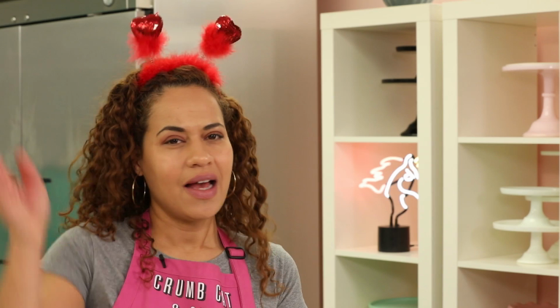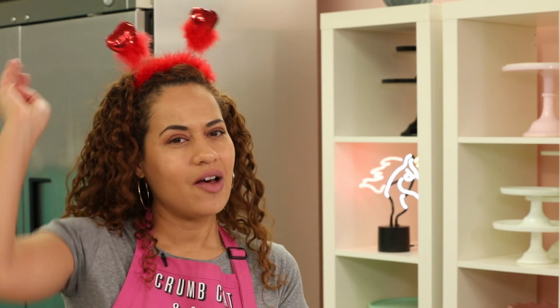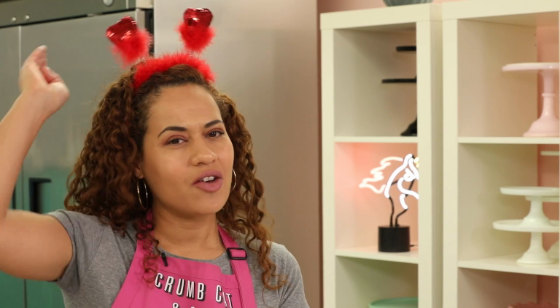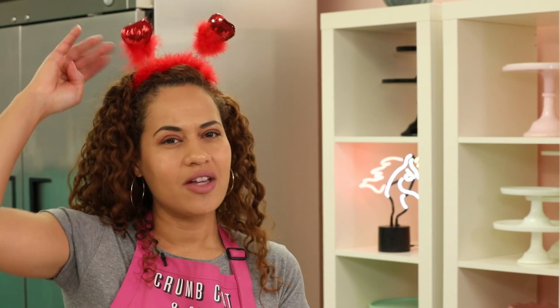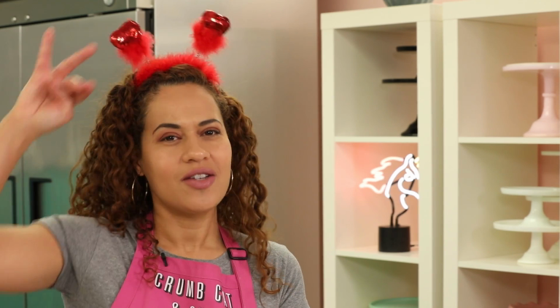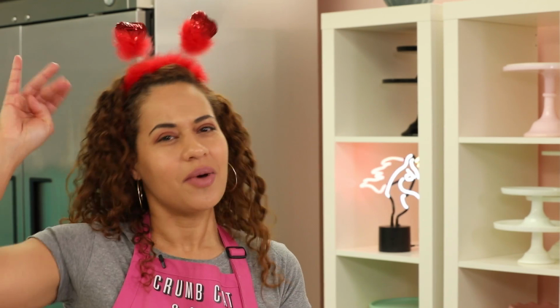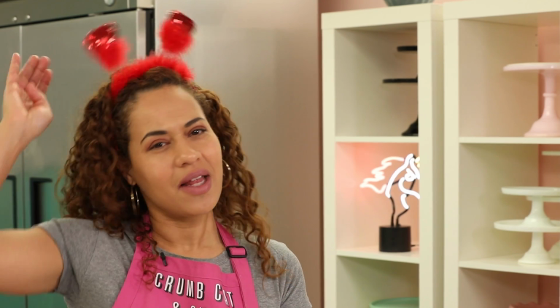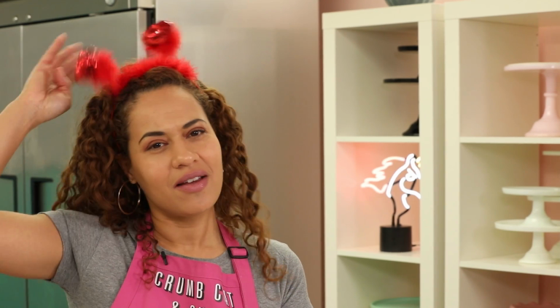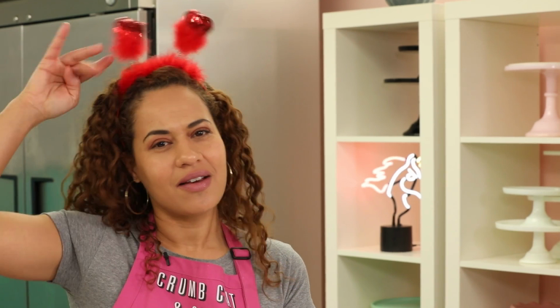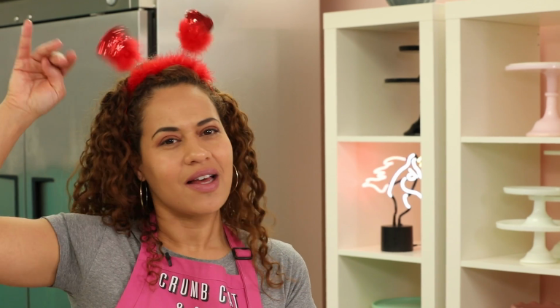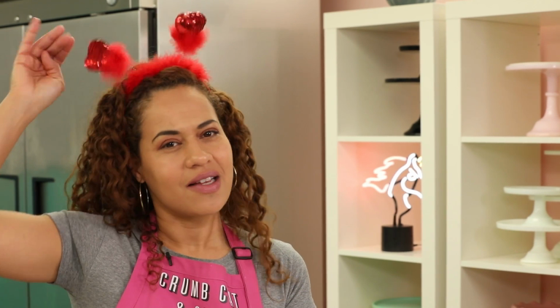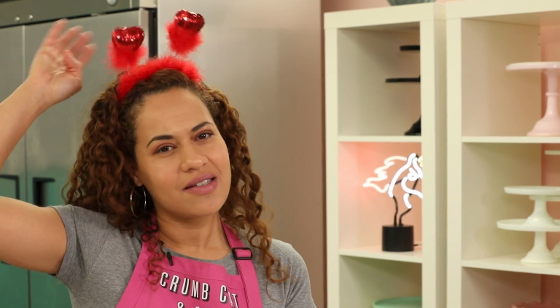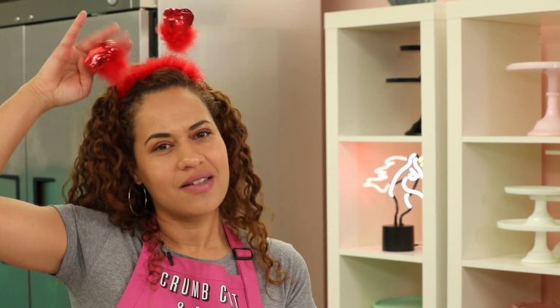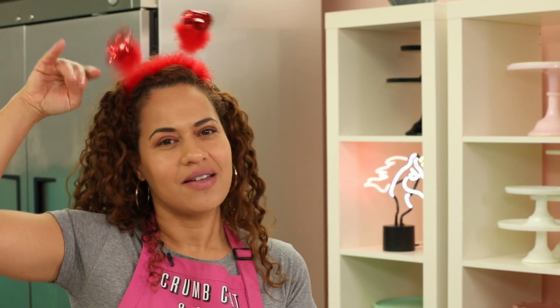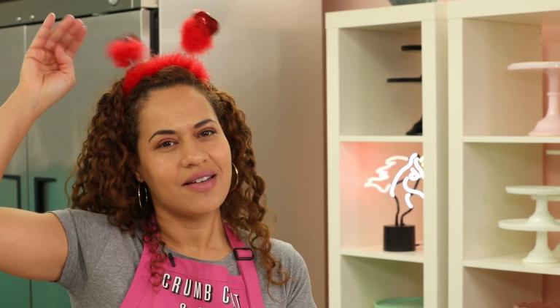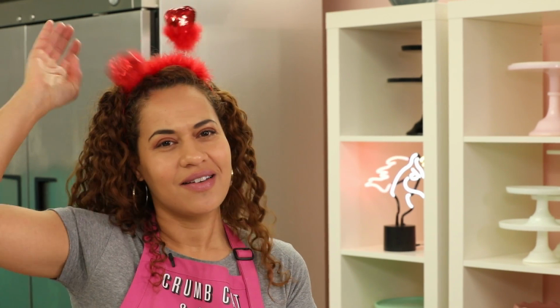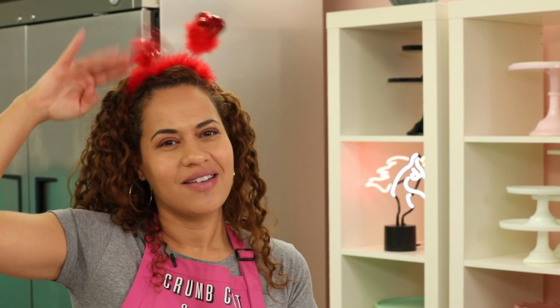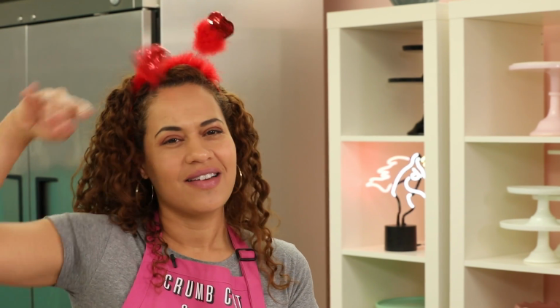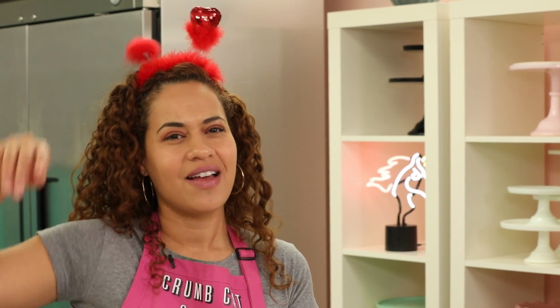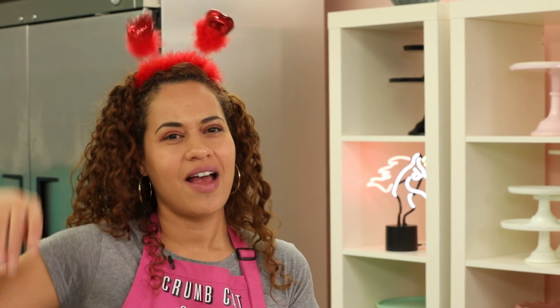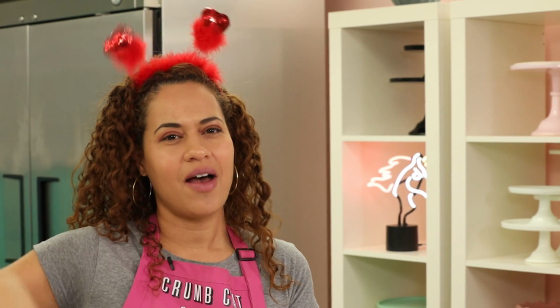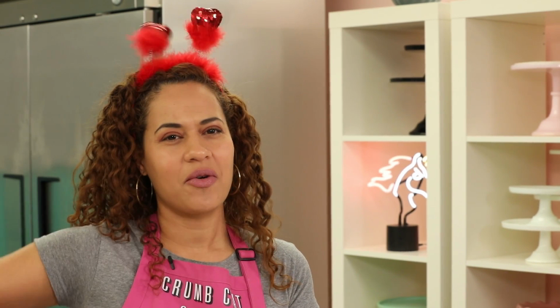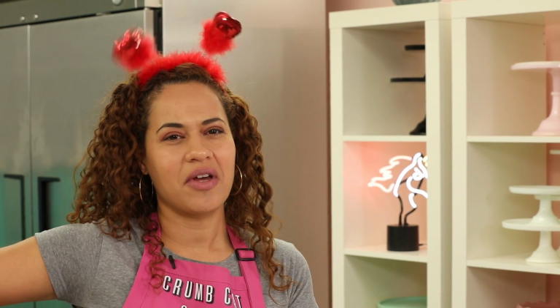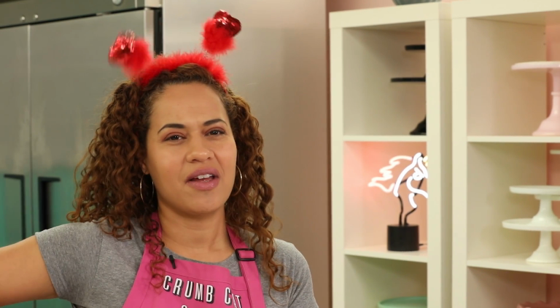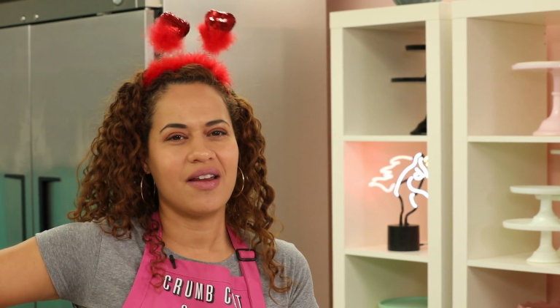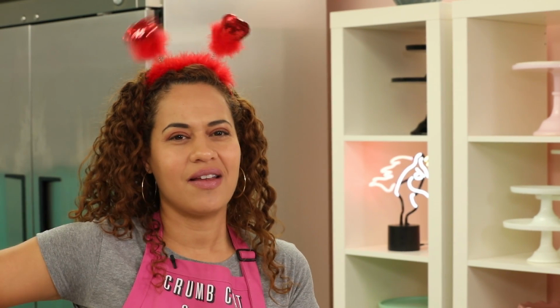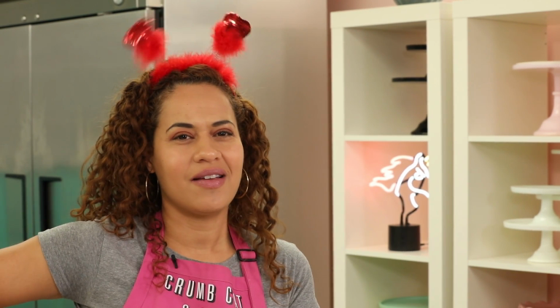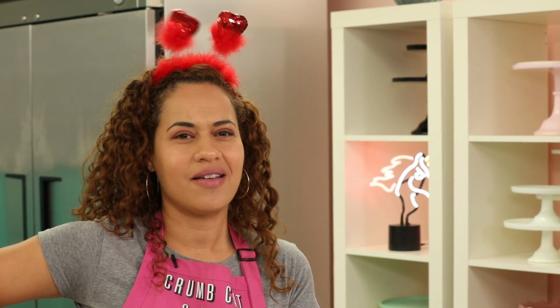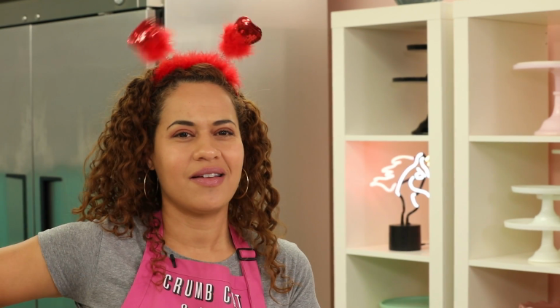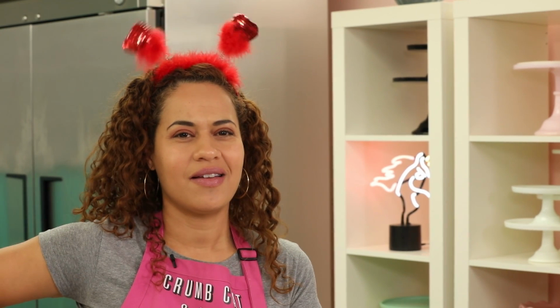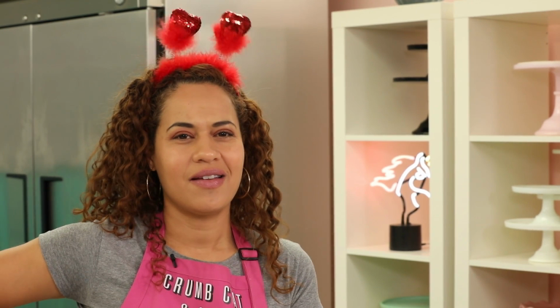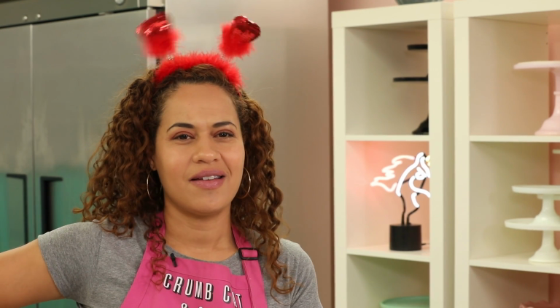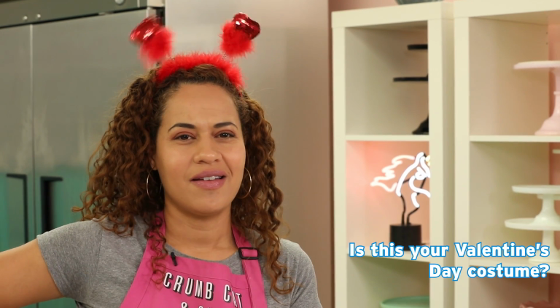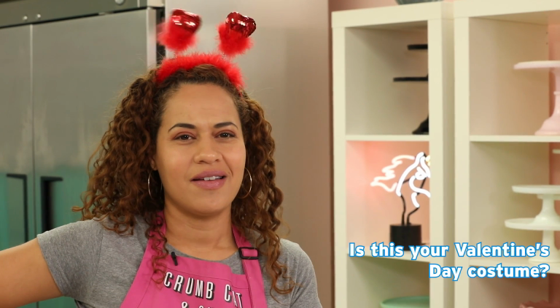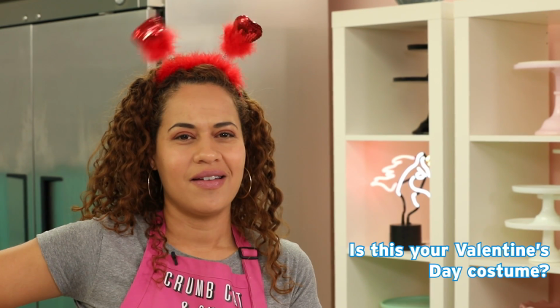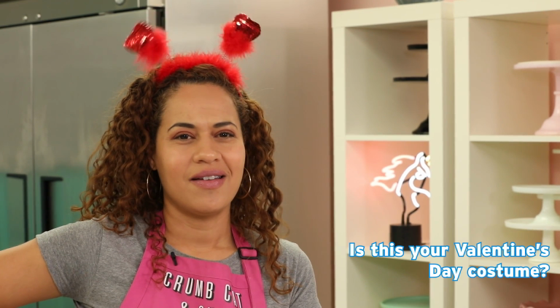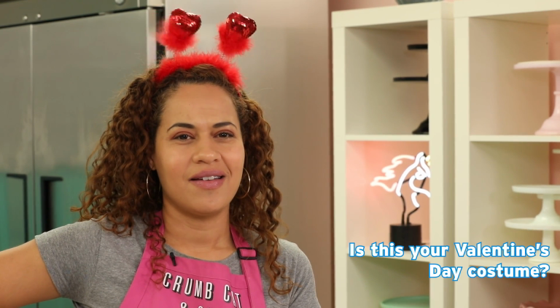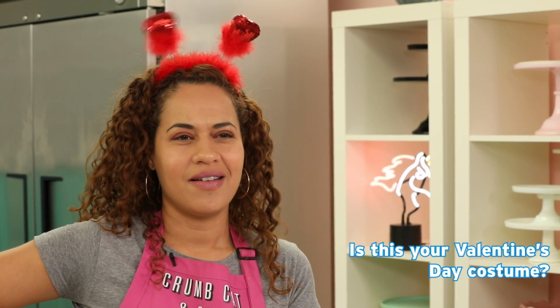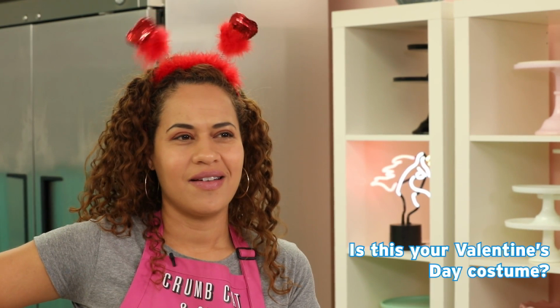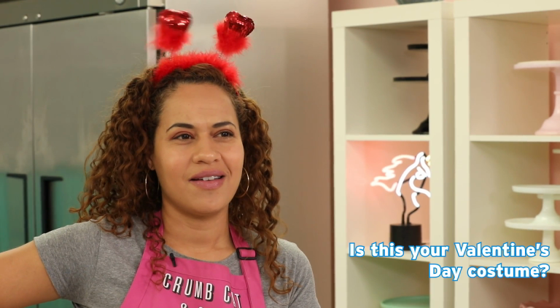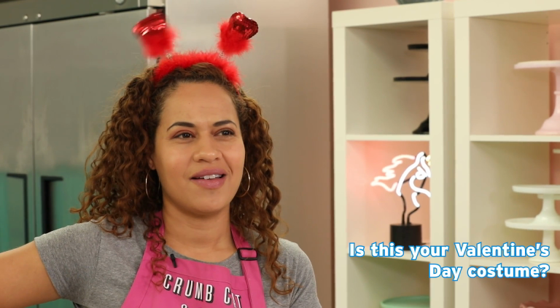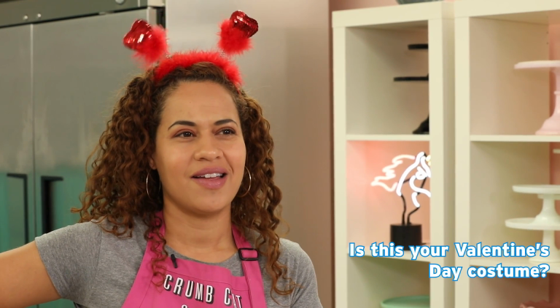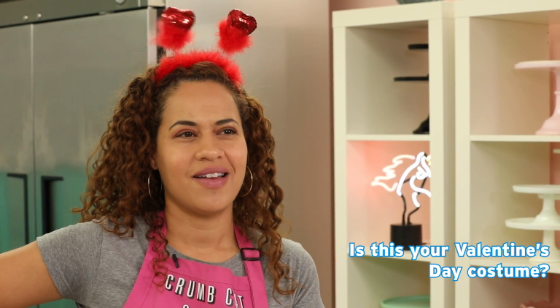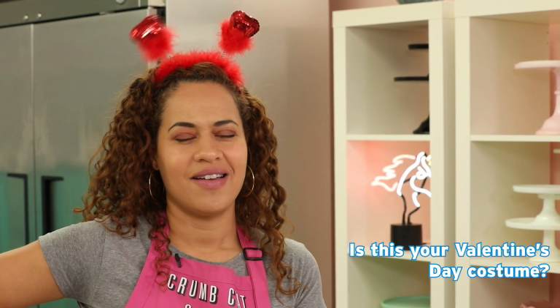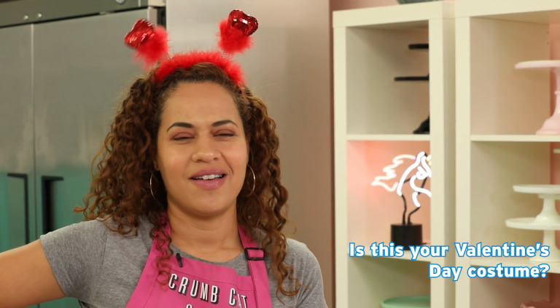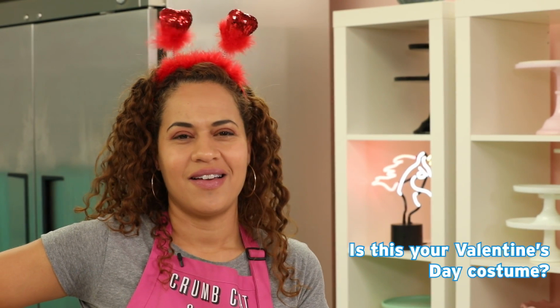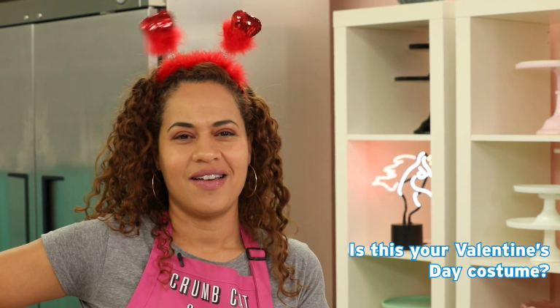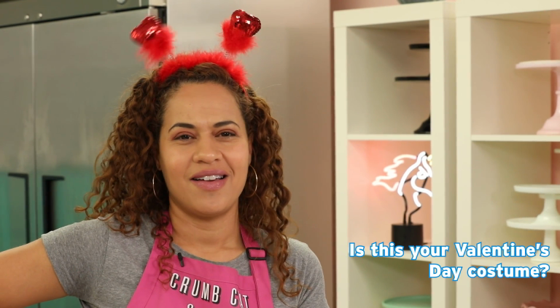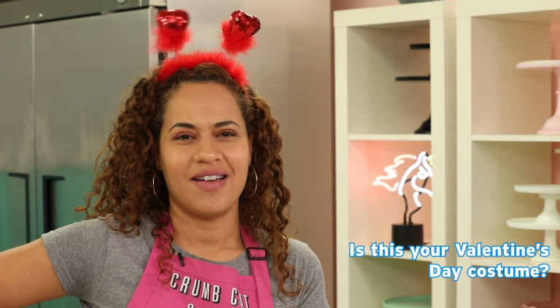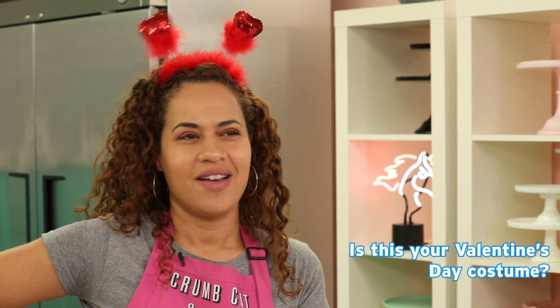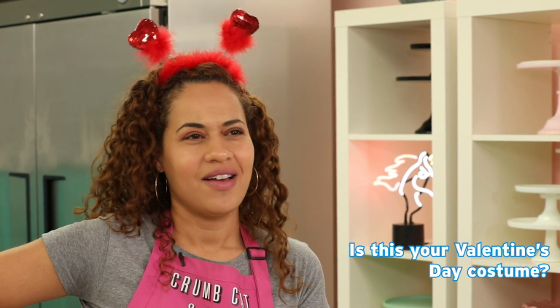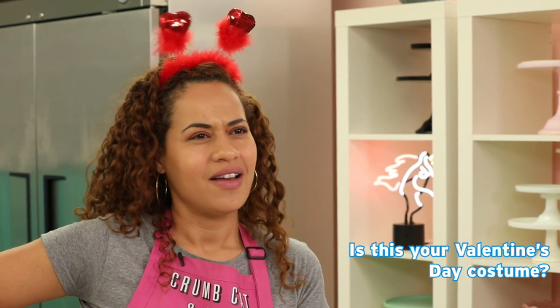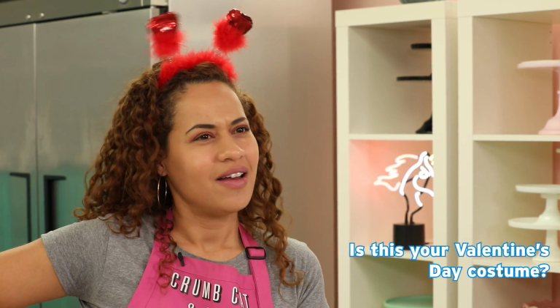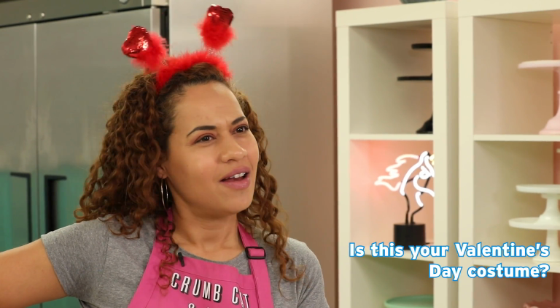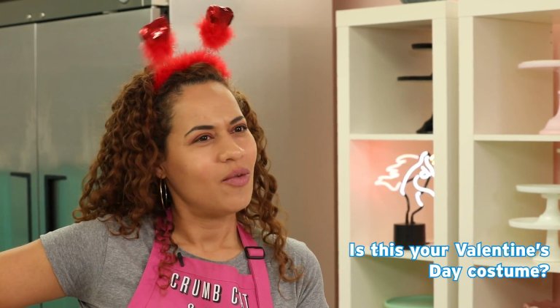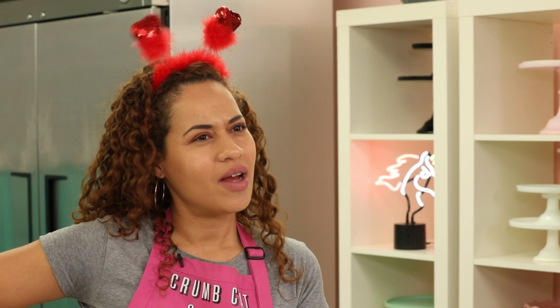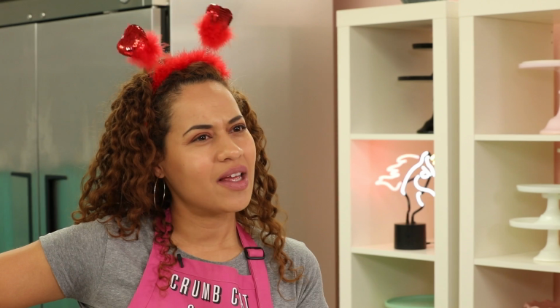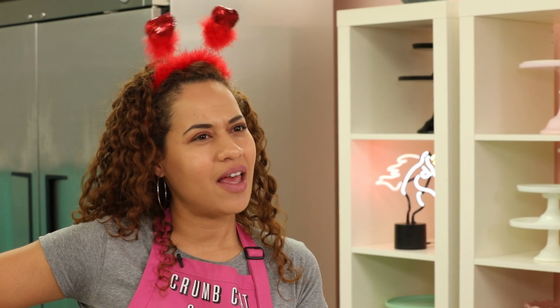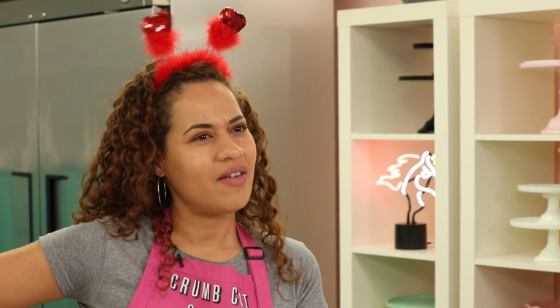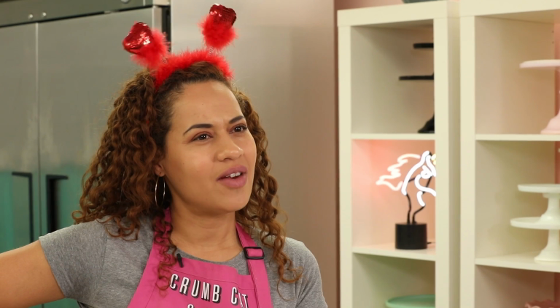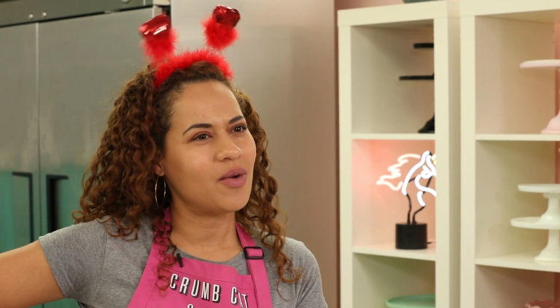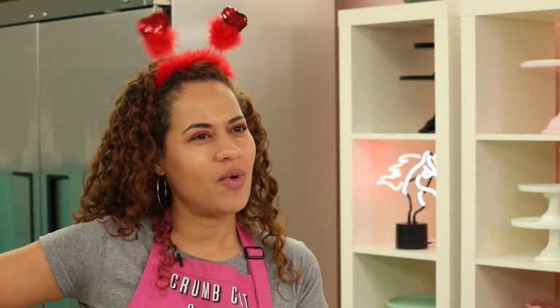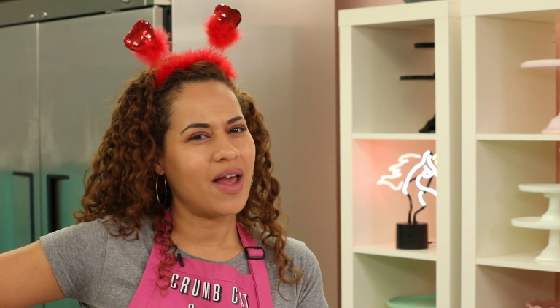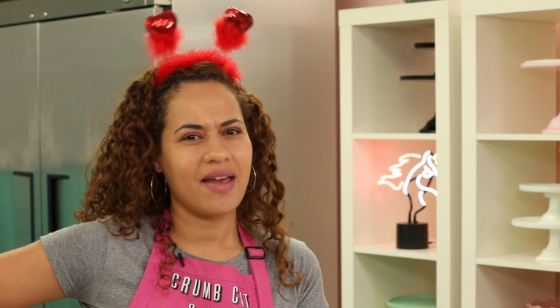How good do I look, guys? How good? Is this your Valentine's Day costume? What gave it away?